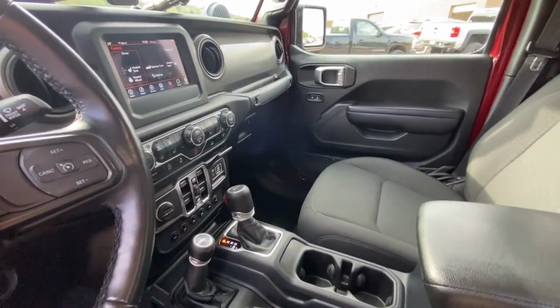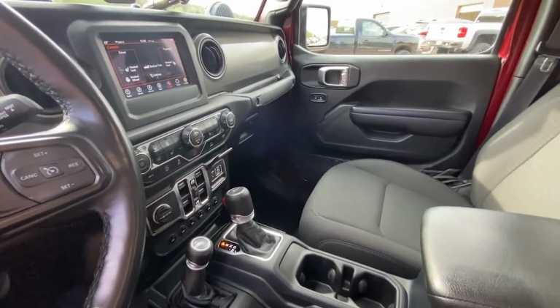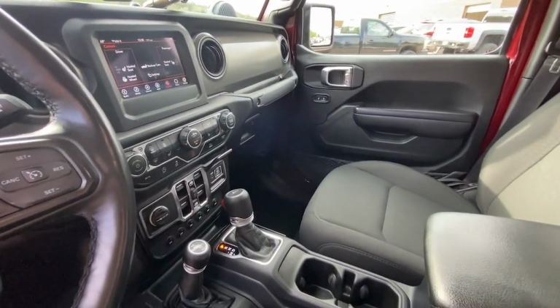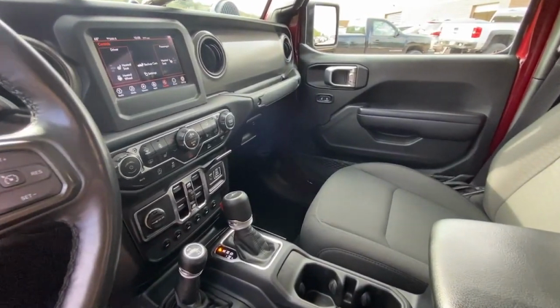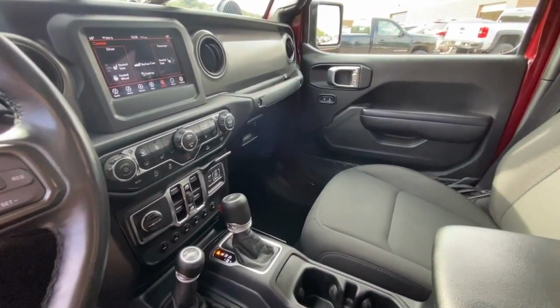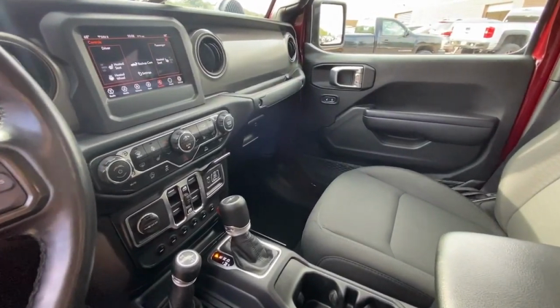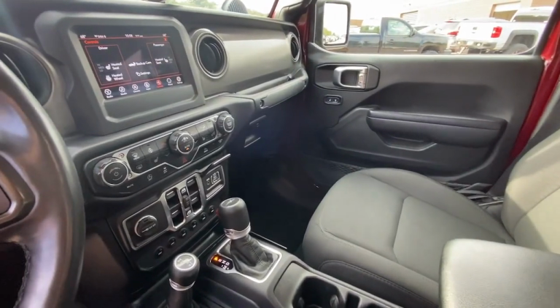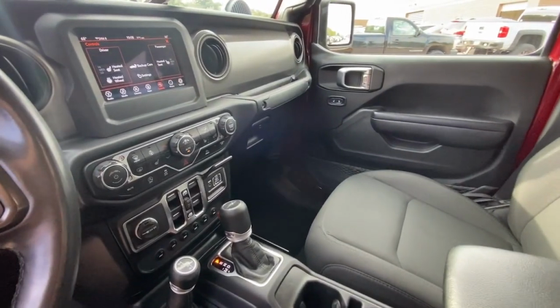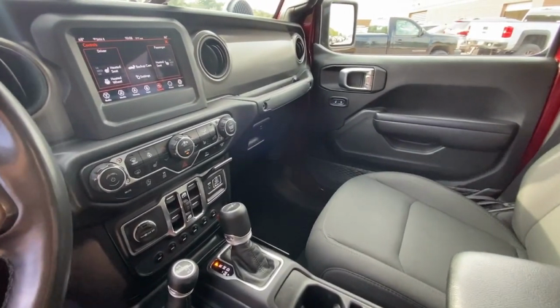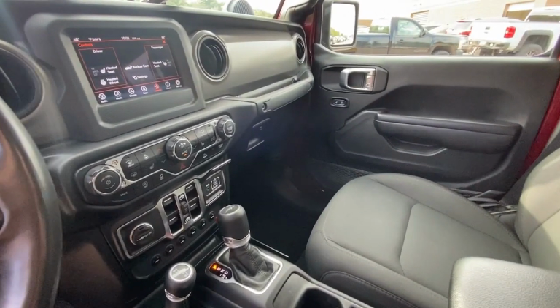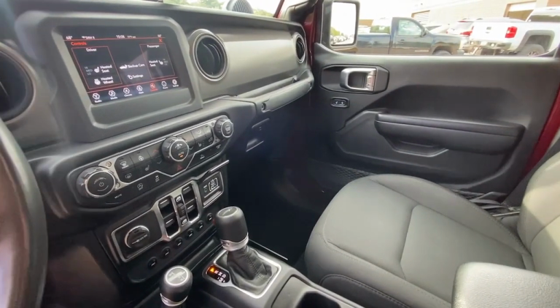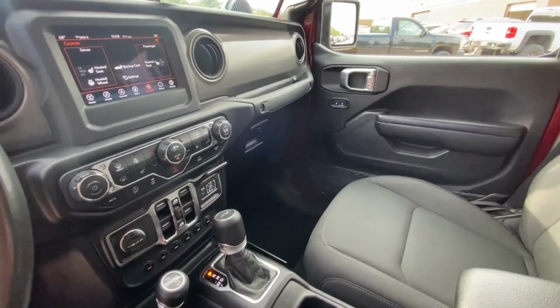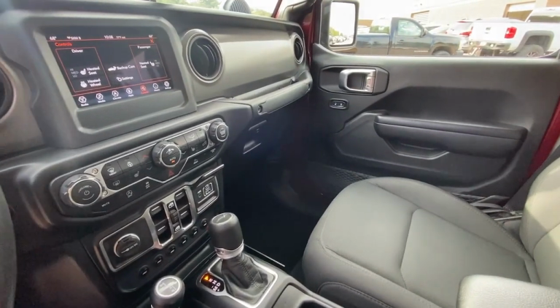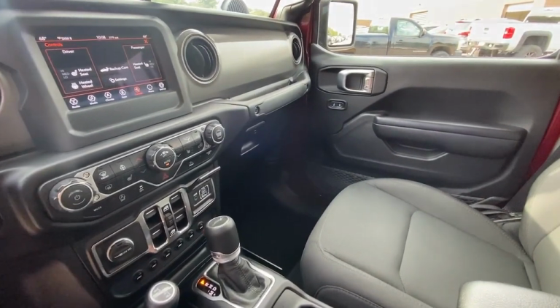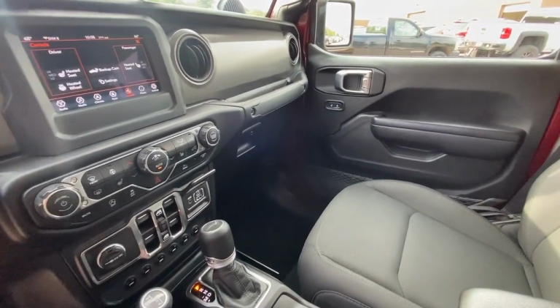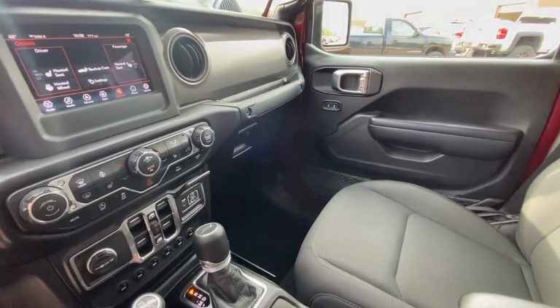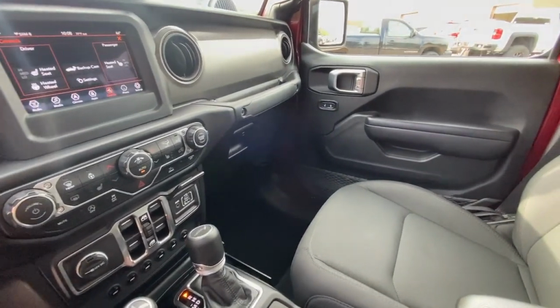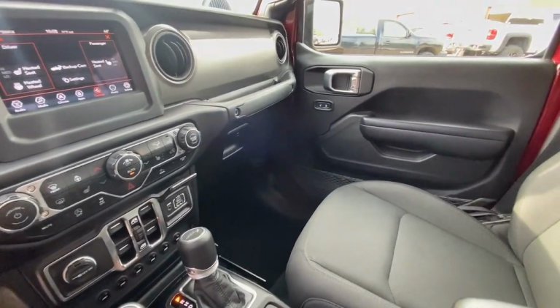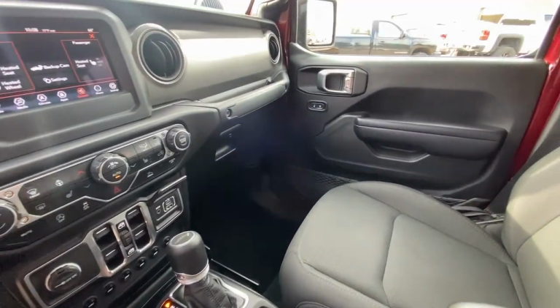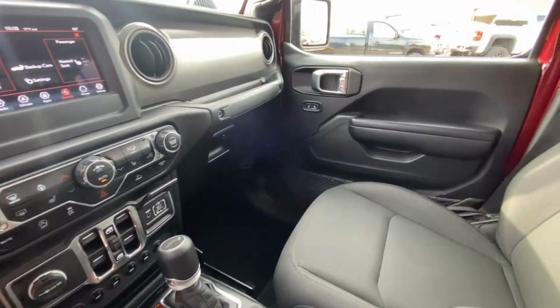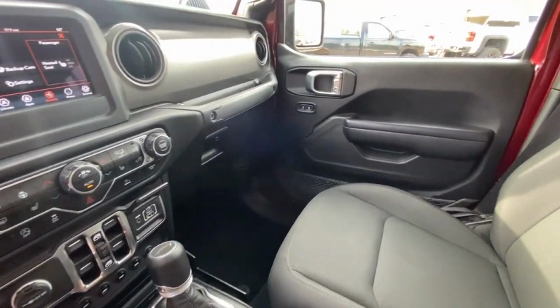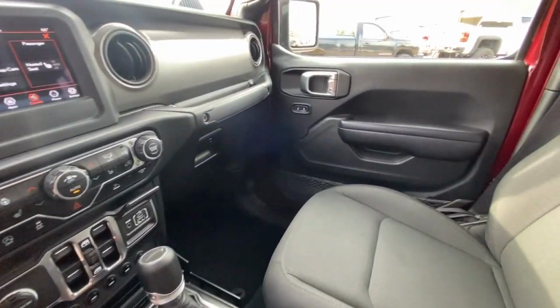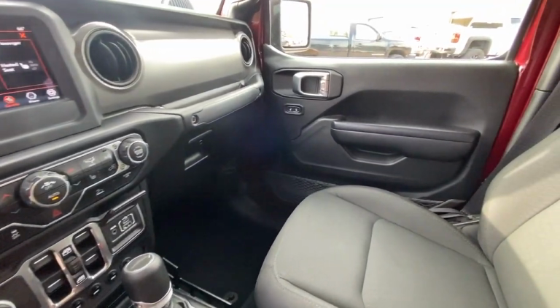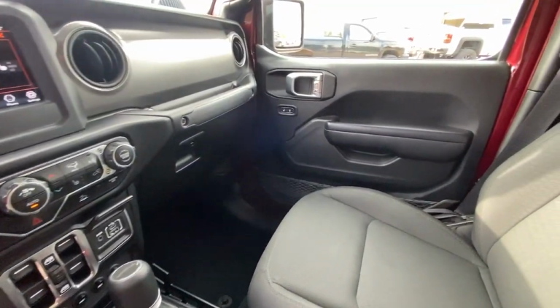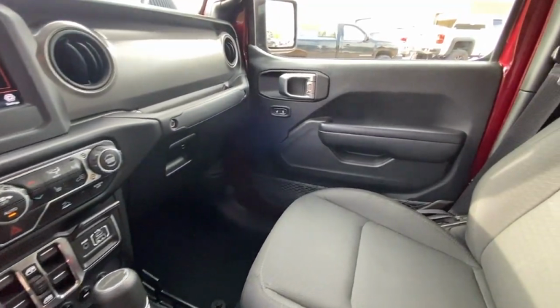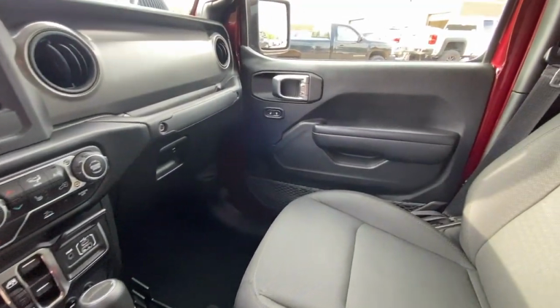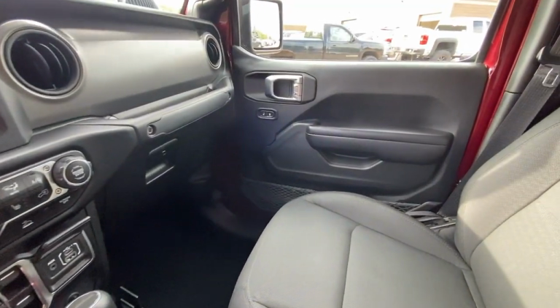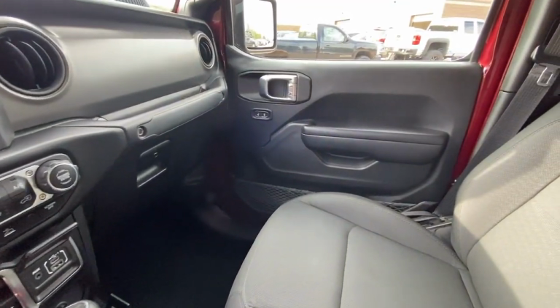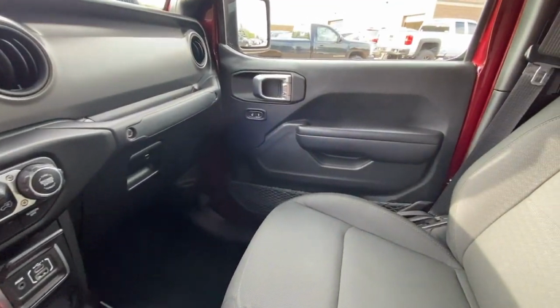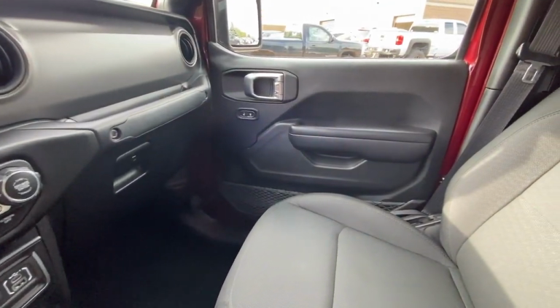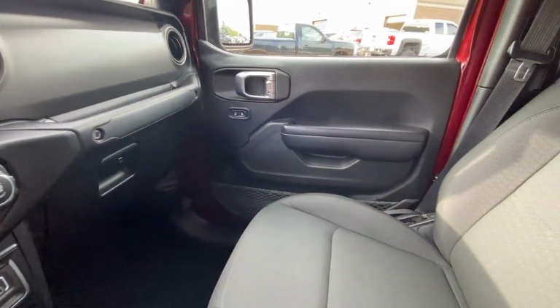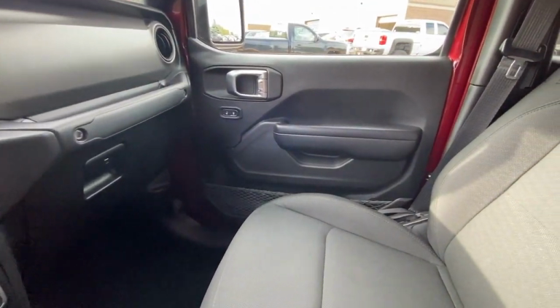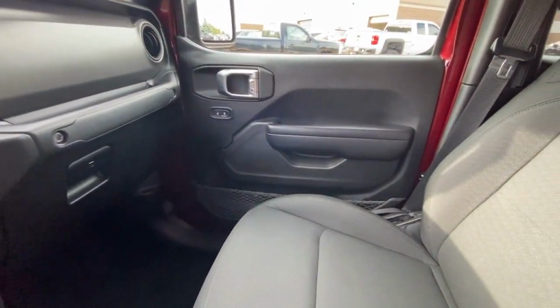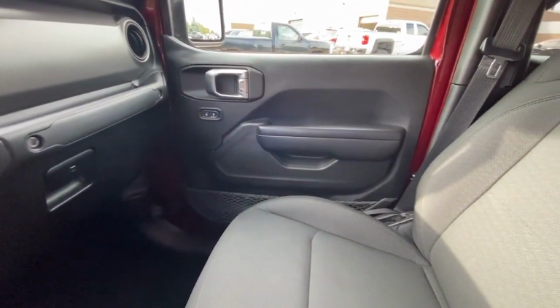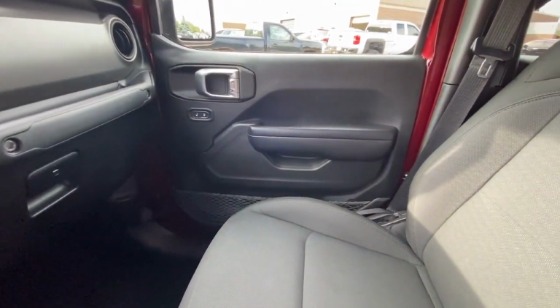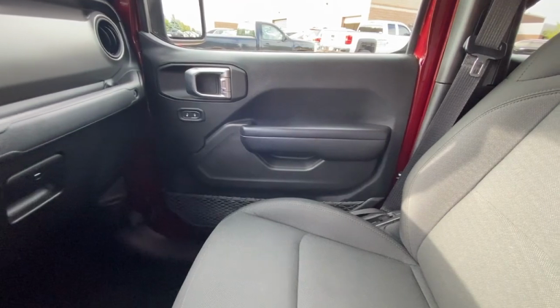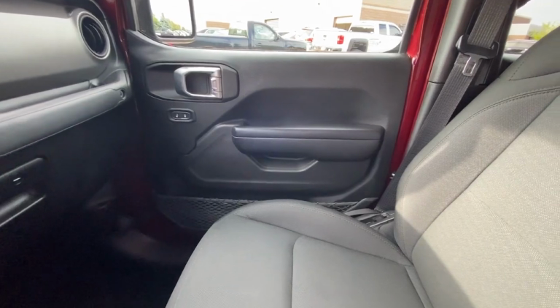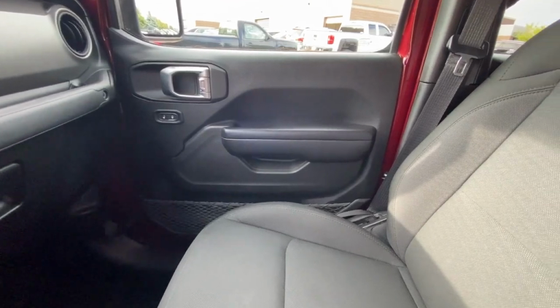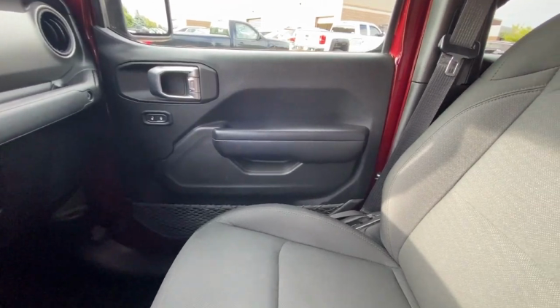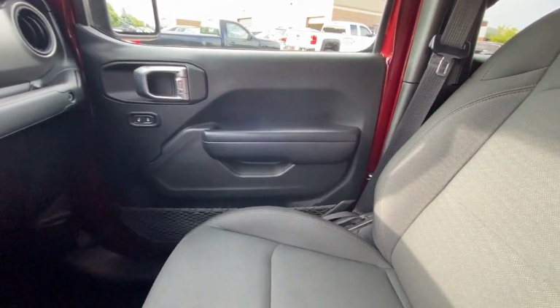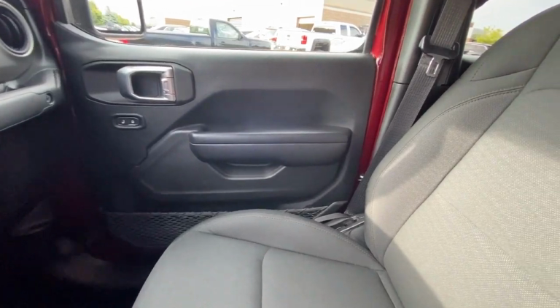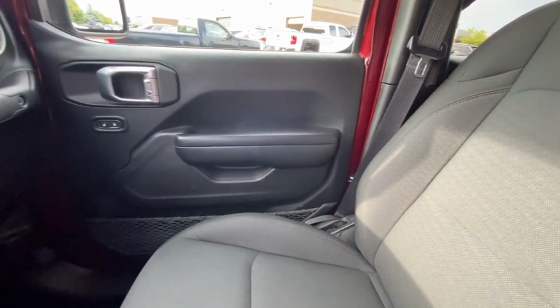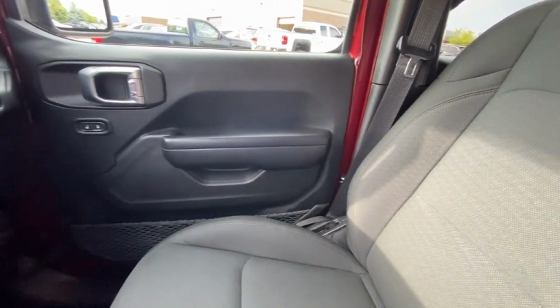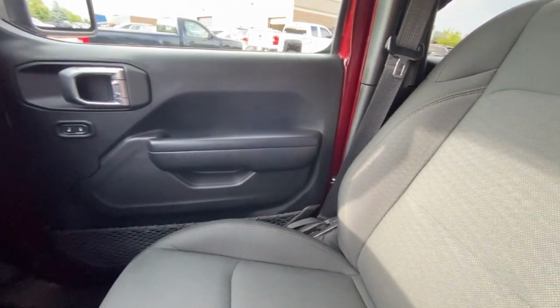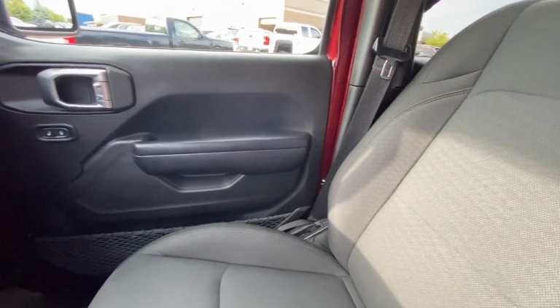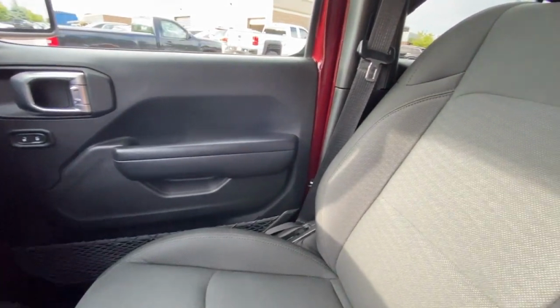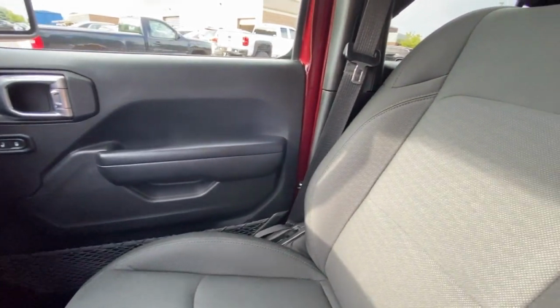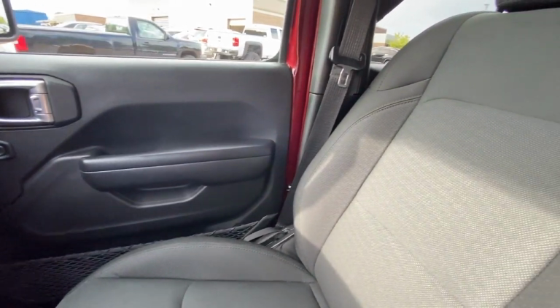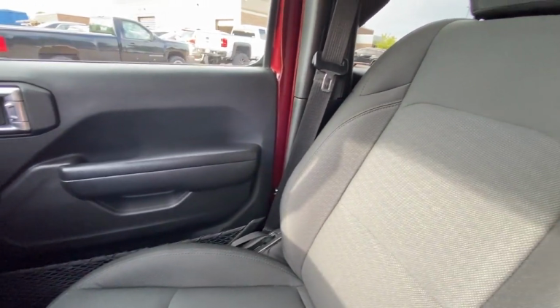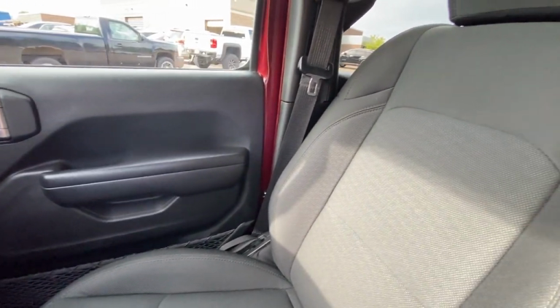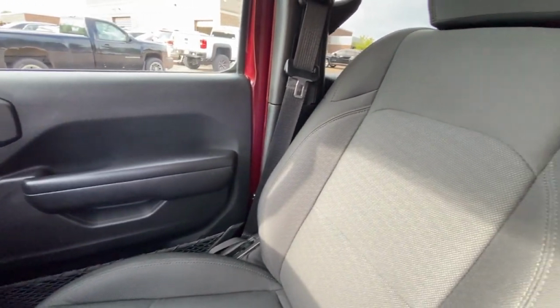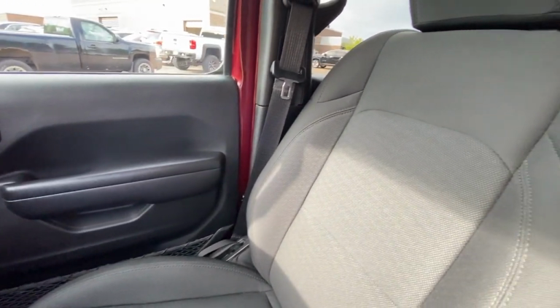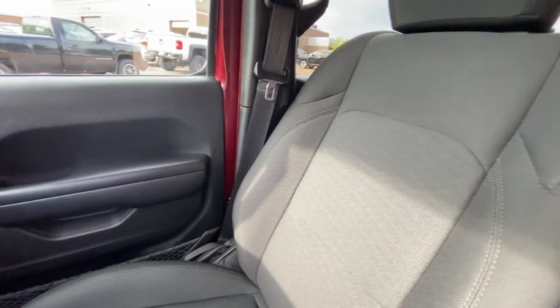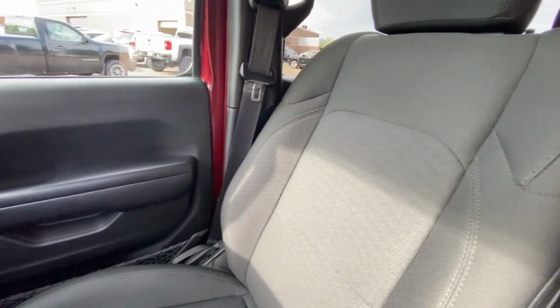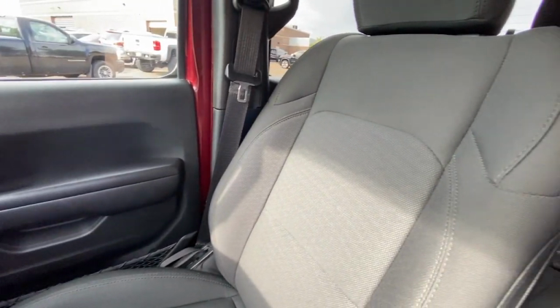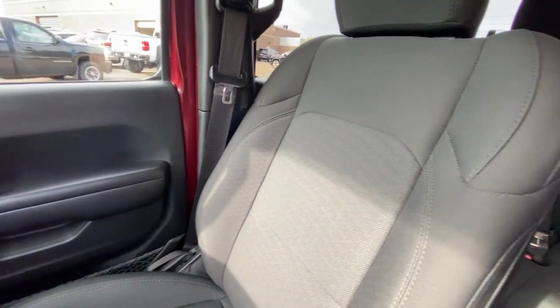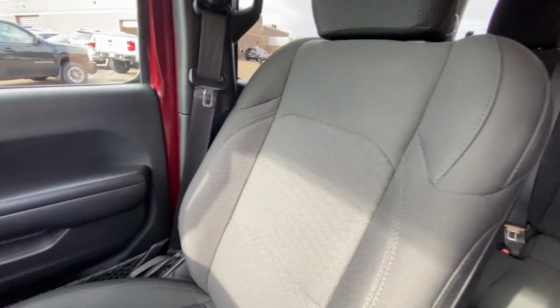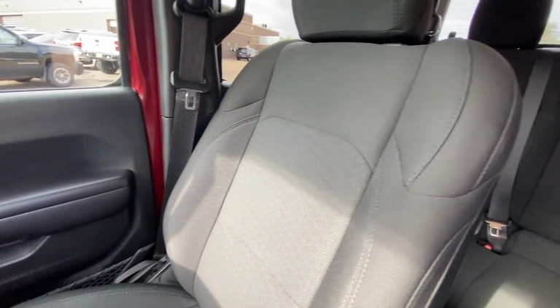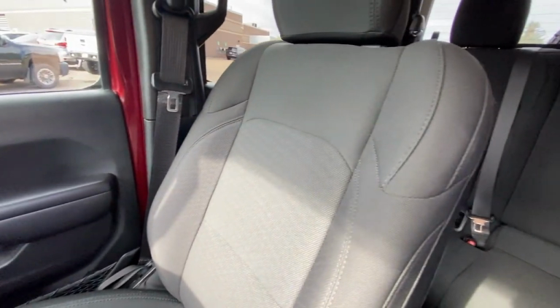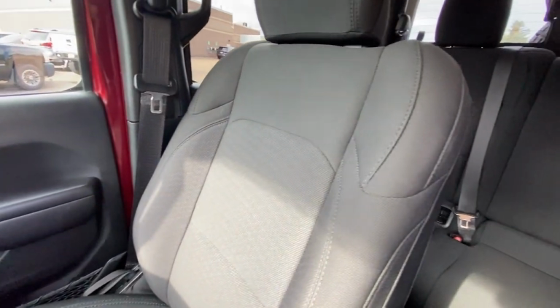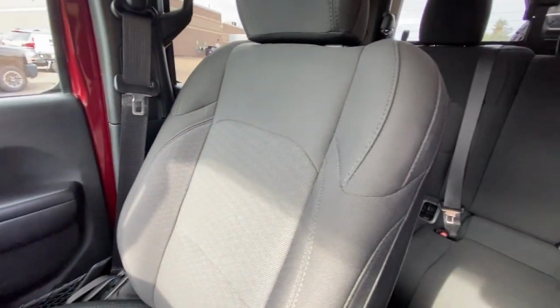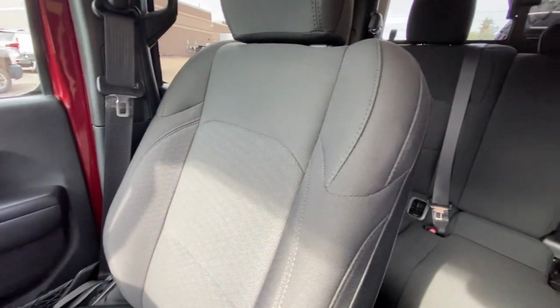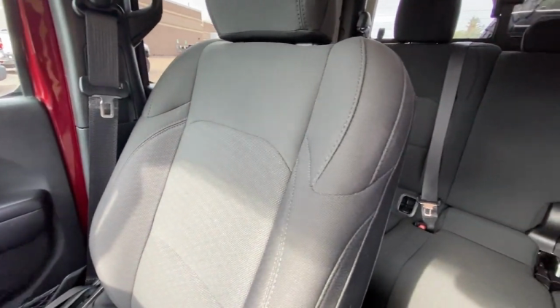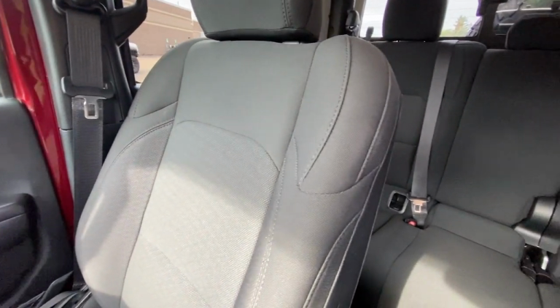Tech-savvy infotainment and advanced safety features are on board to keep you safe, connected, and entertained. The following are some of this vehicle's highlighted options.